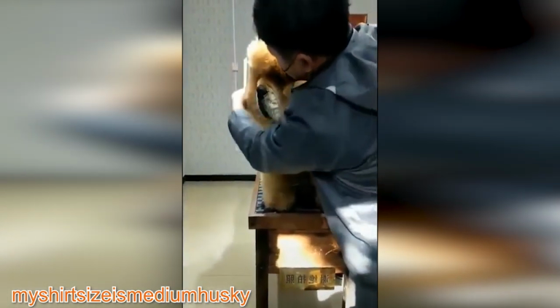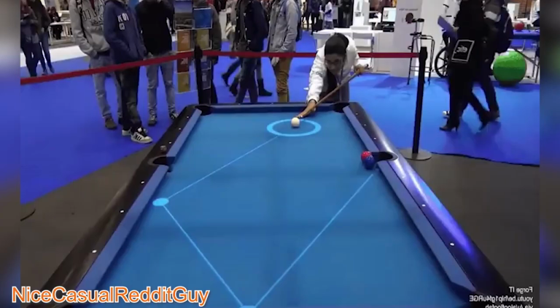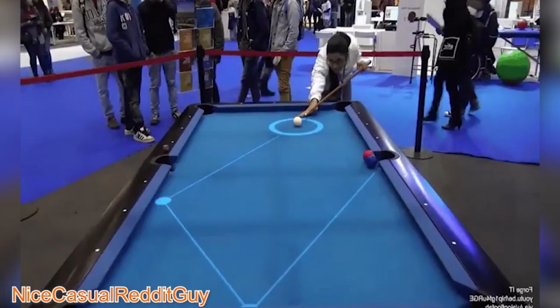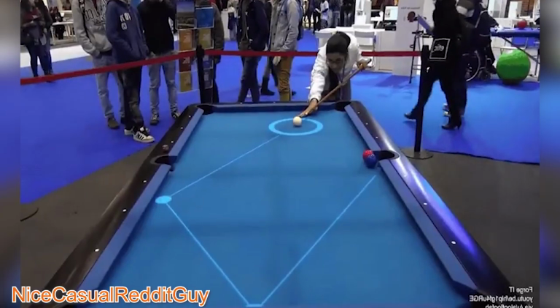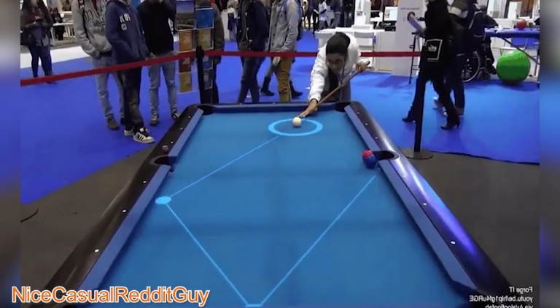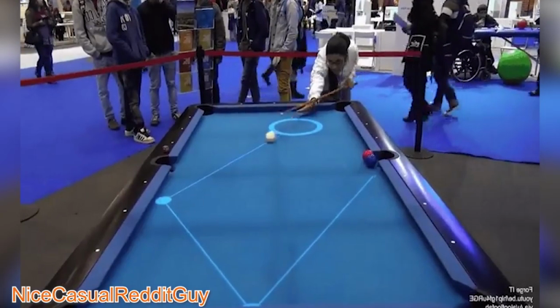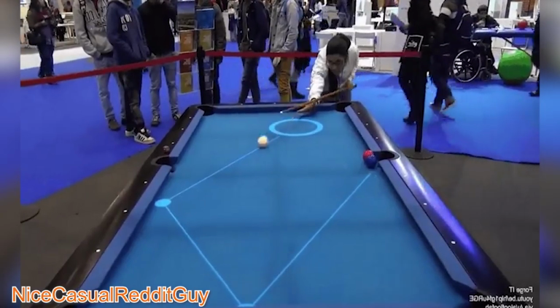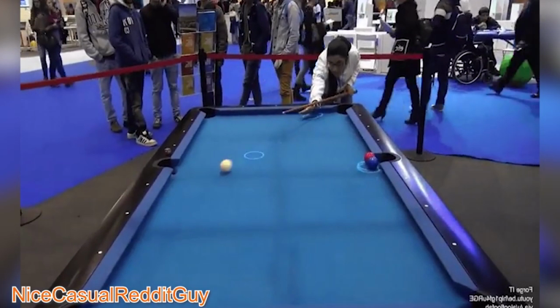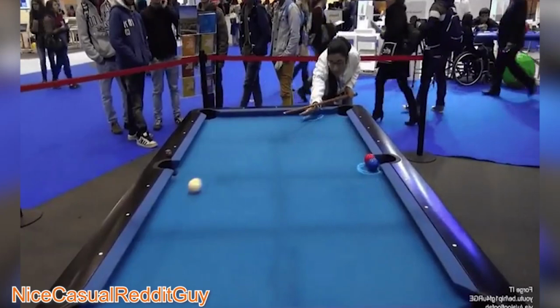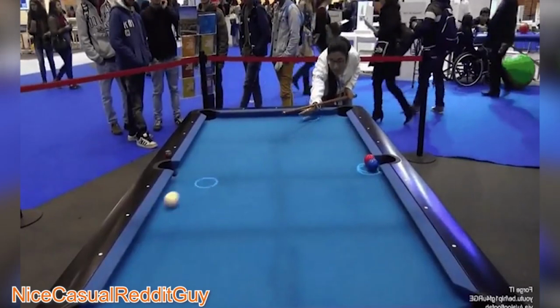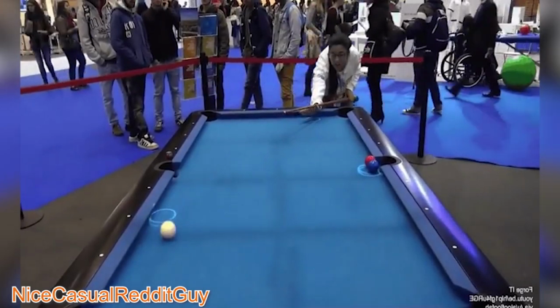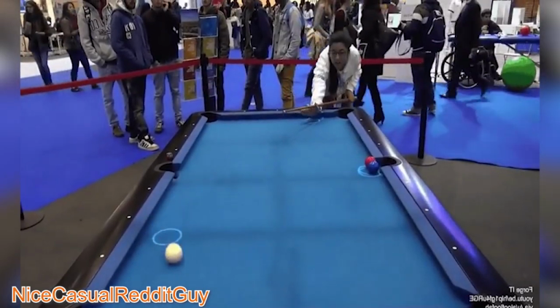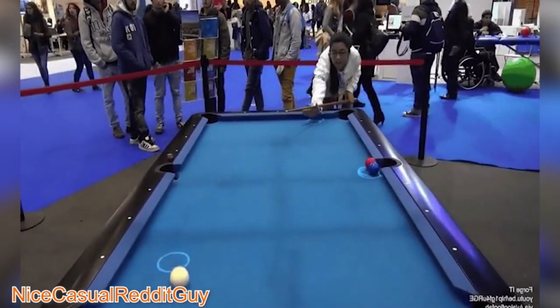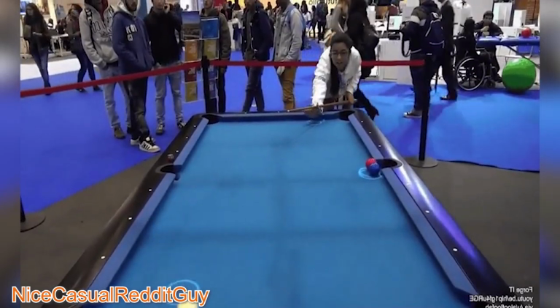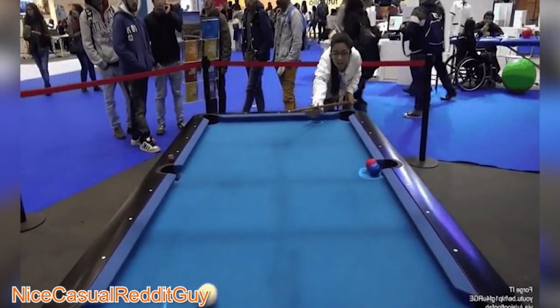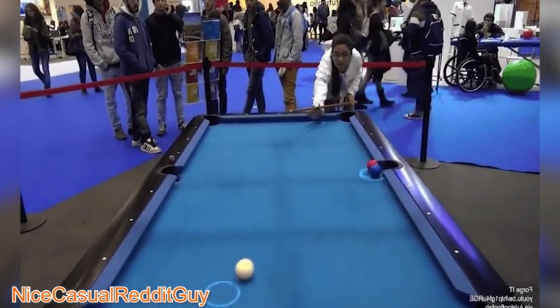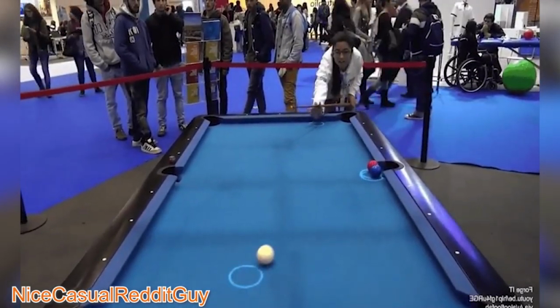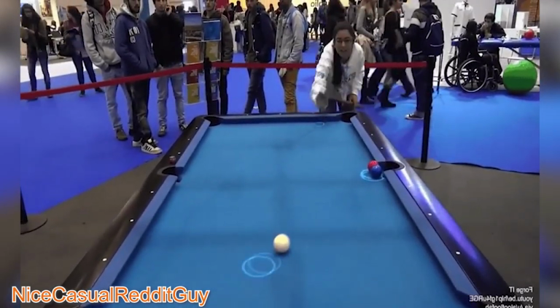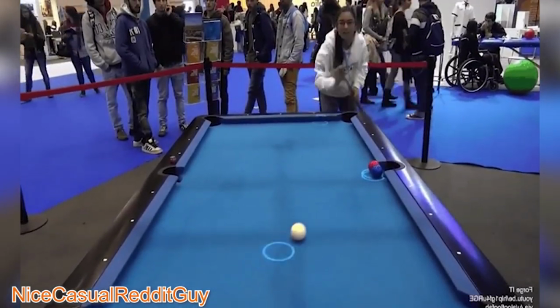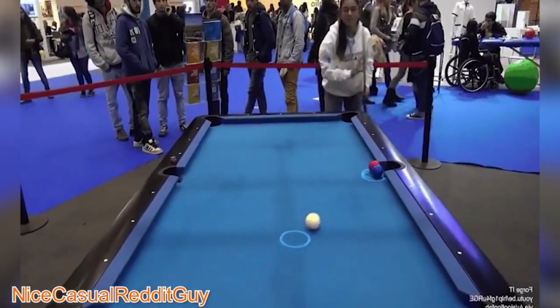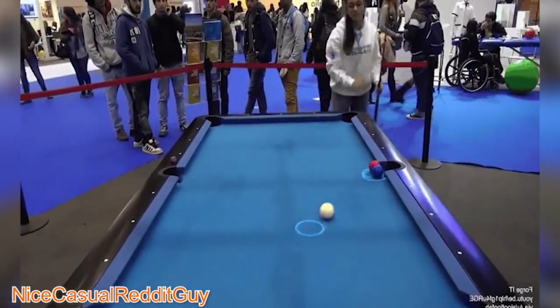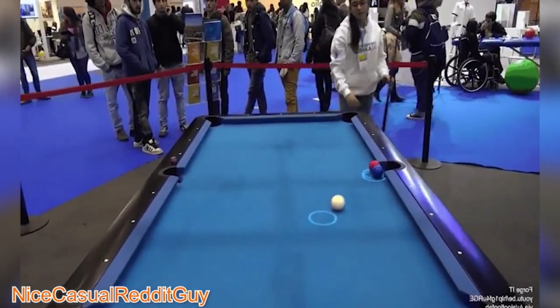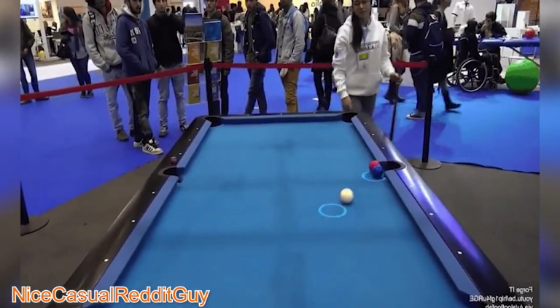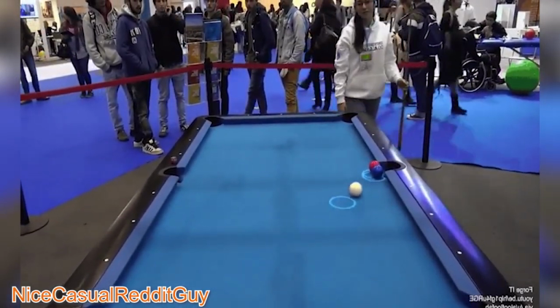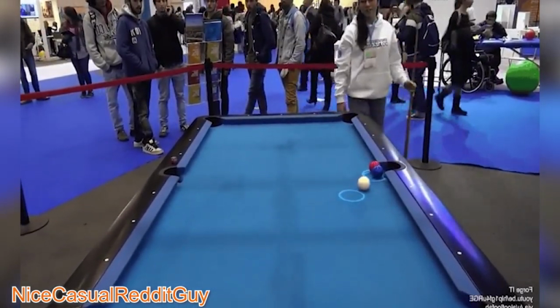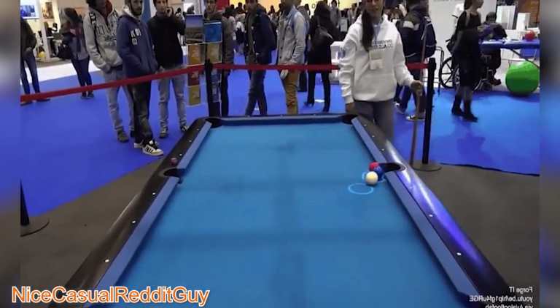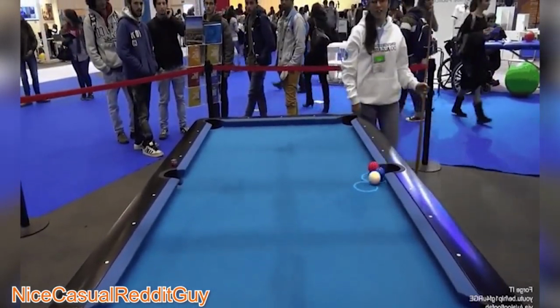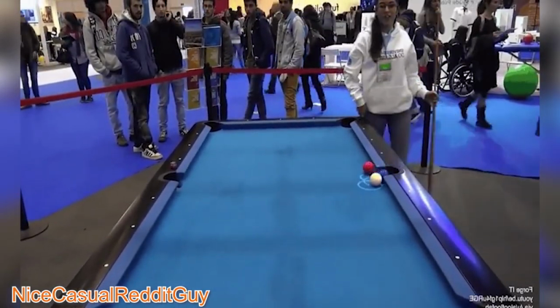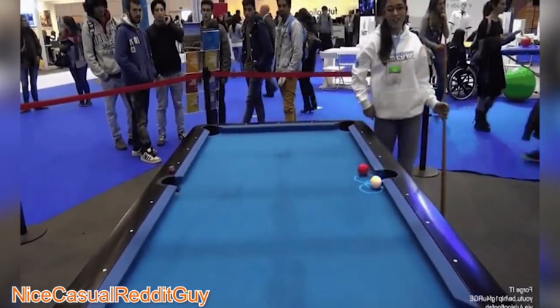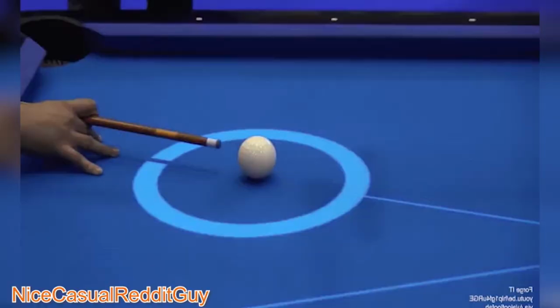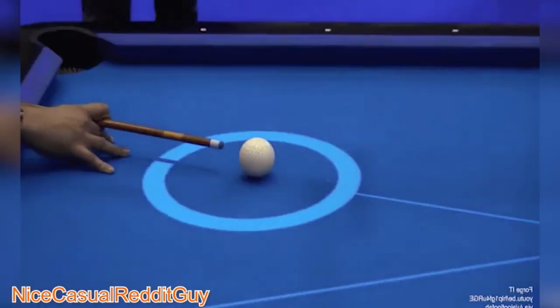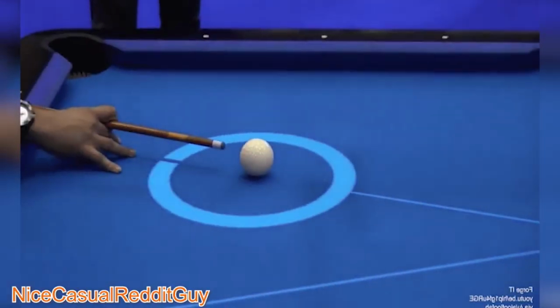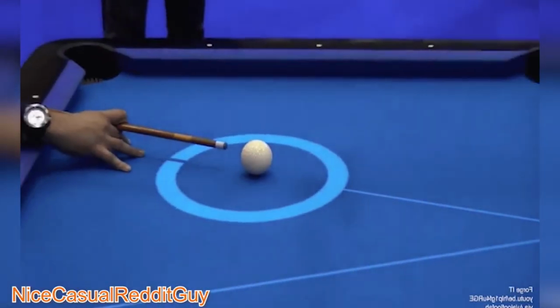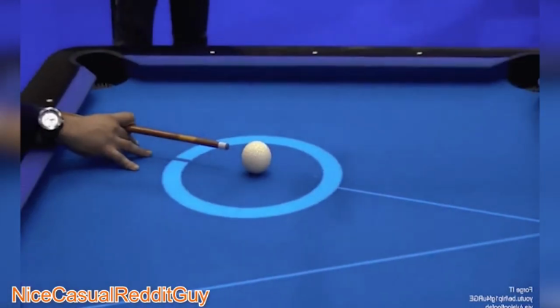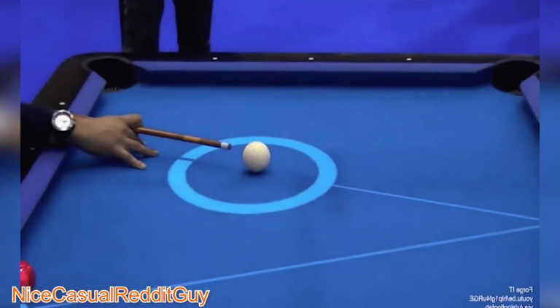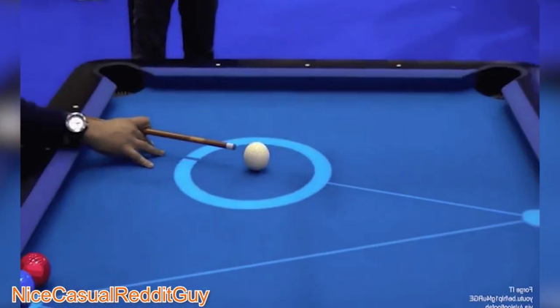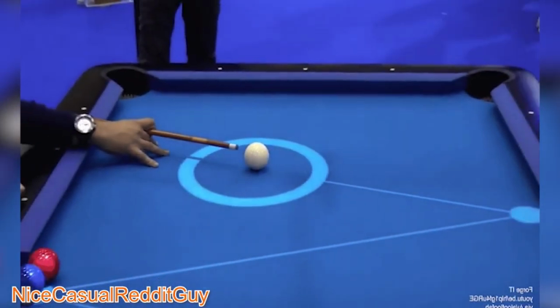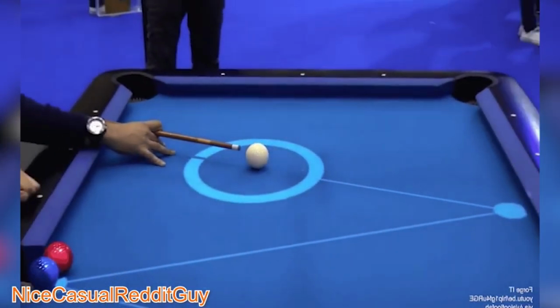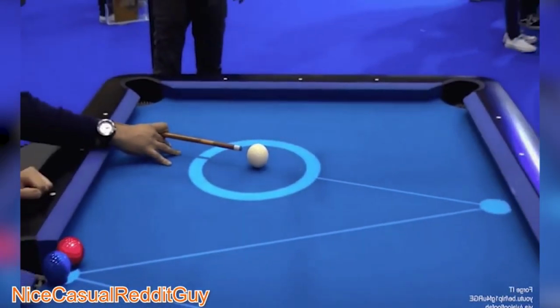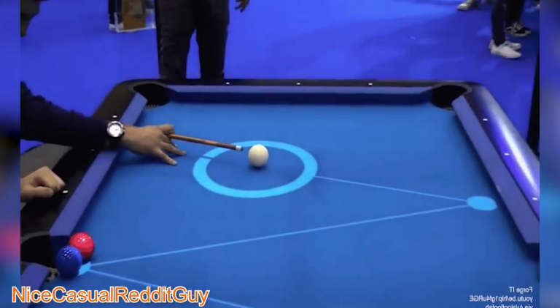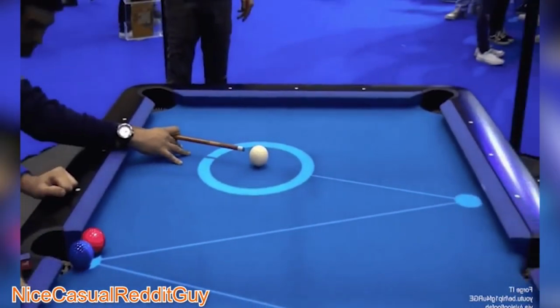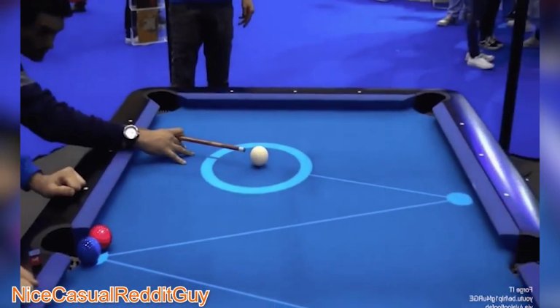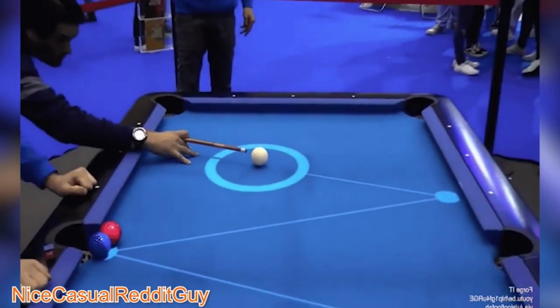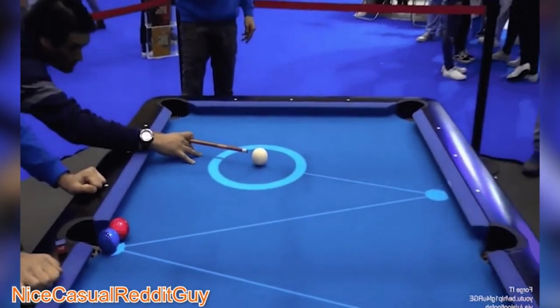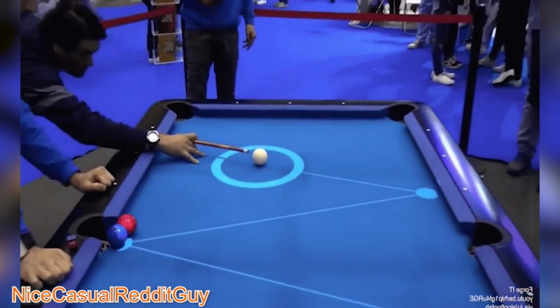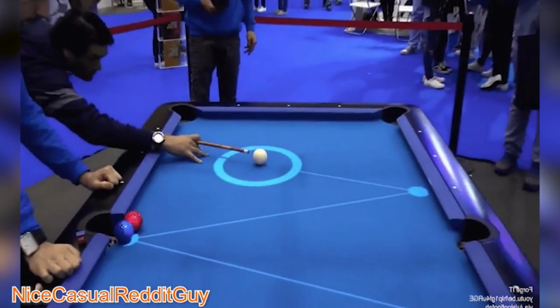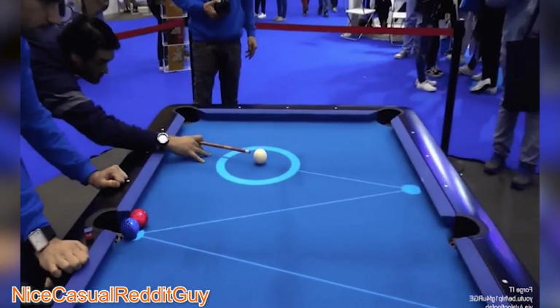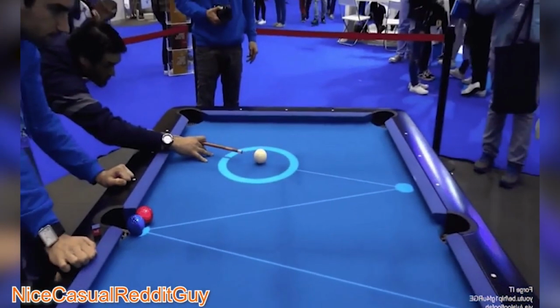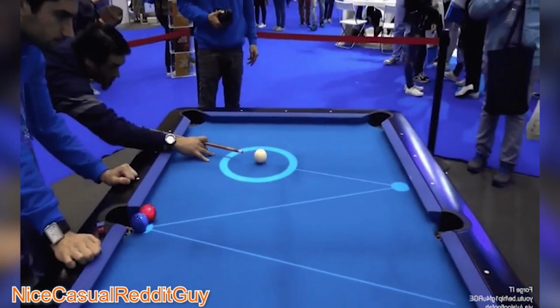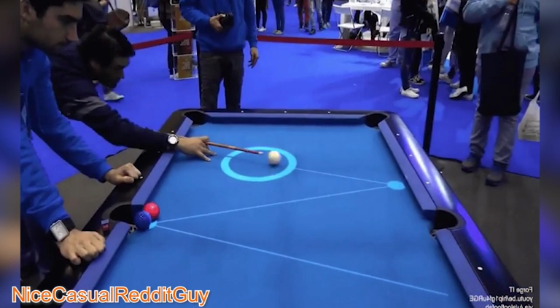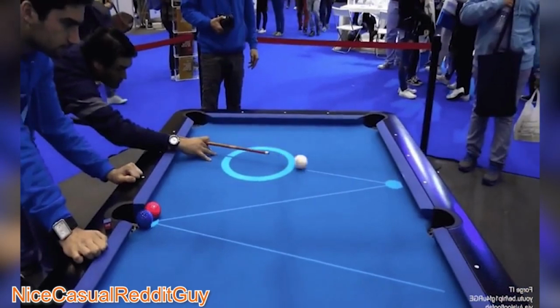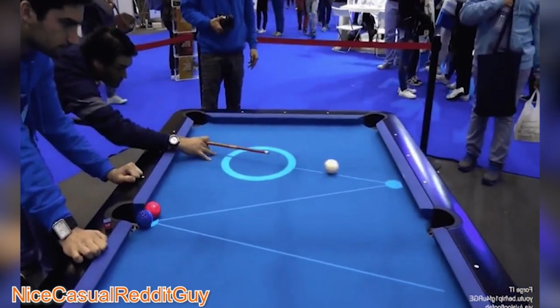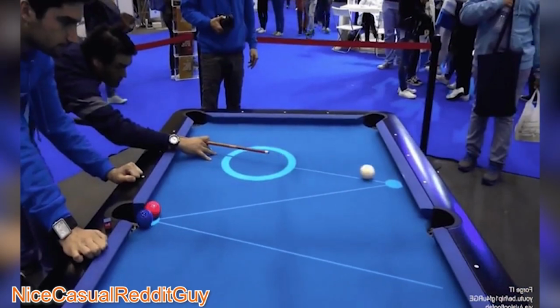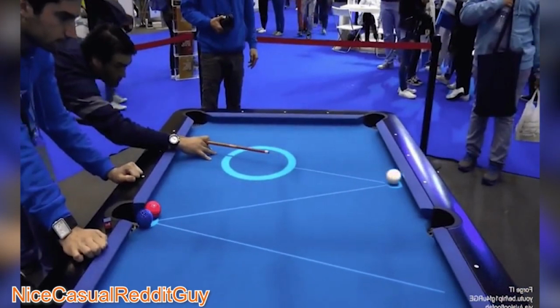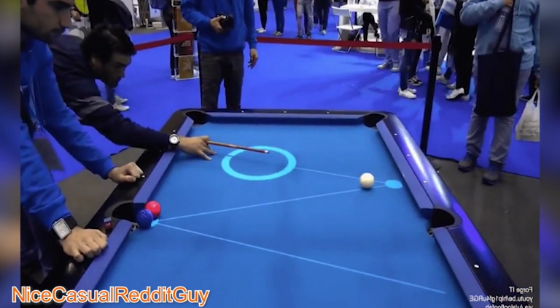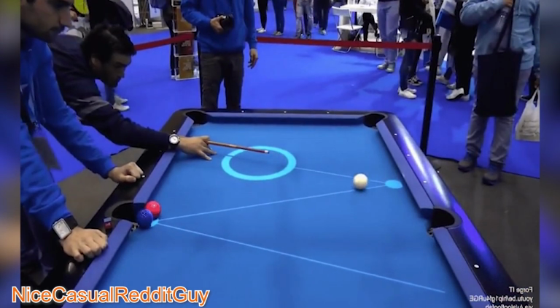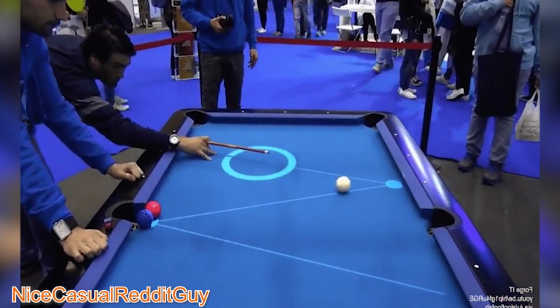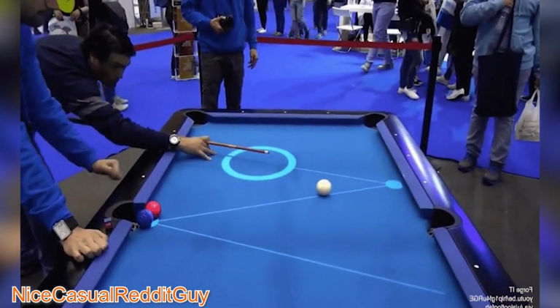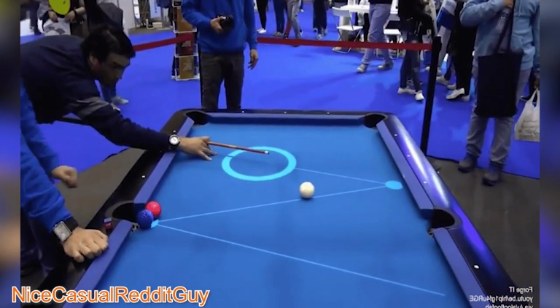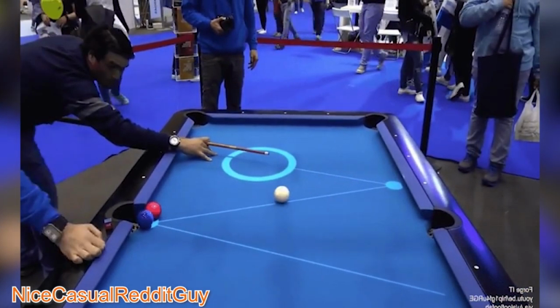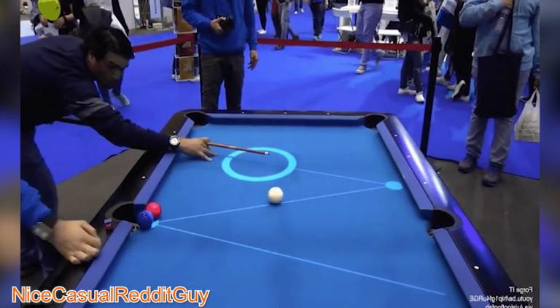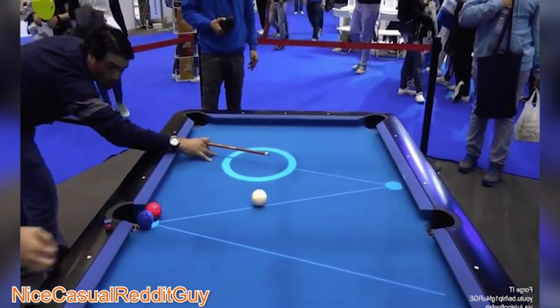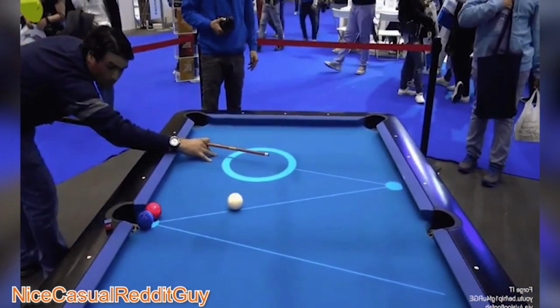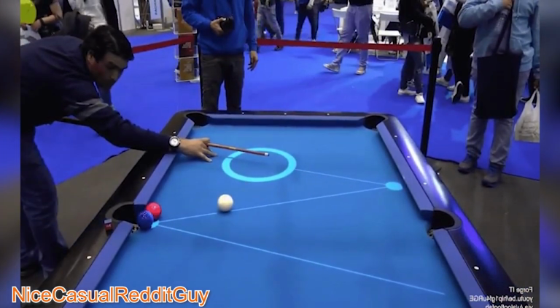This pool table has the ball trajectories projected on the table just like in pool video games, so you can see where your shot is going to go.